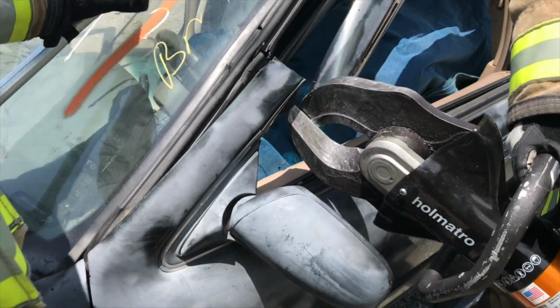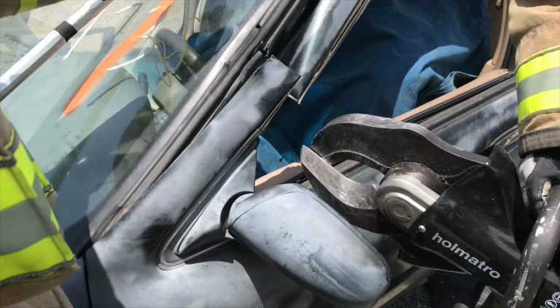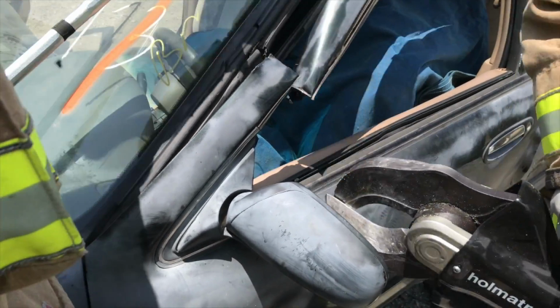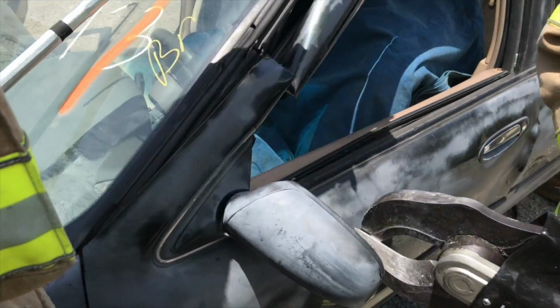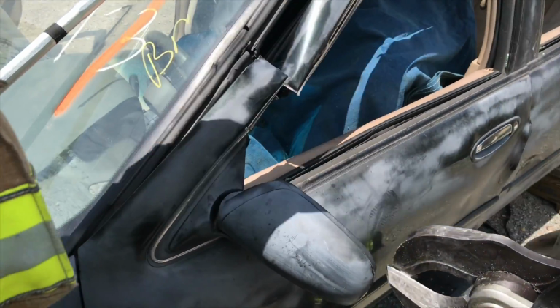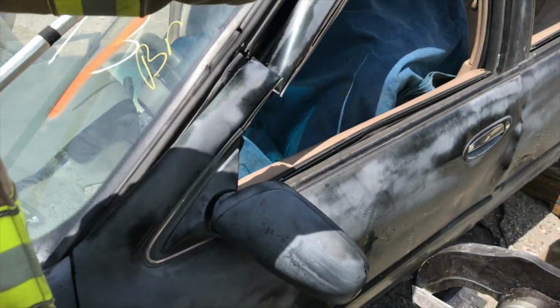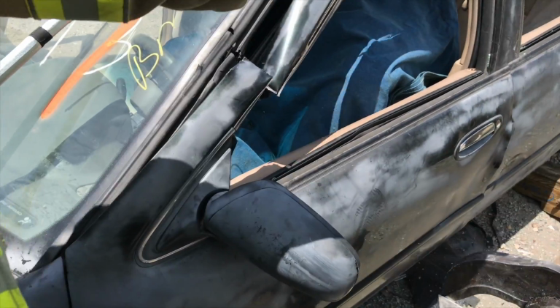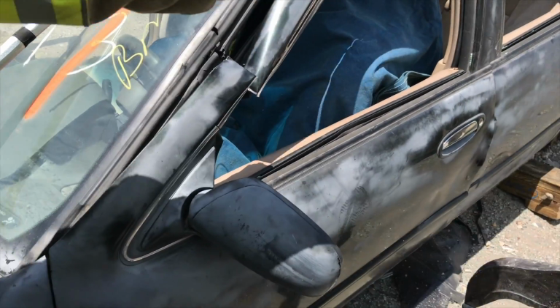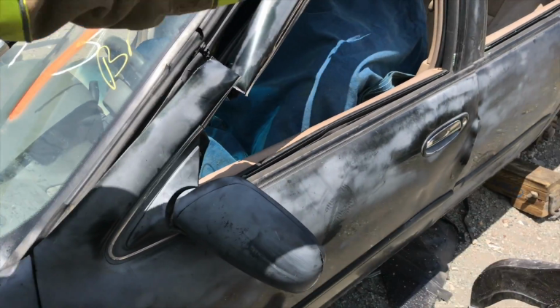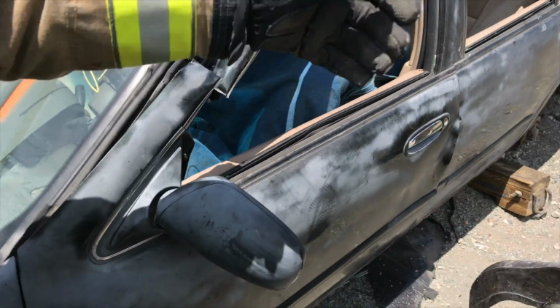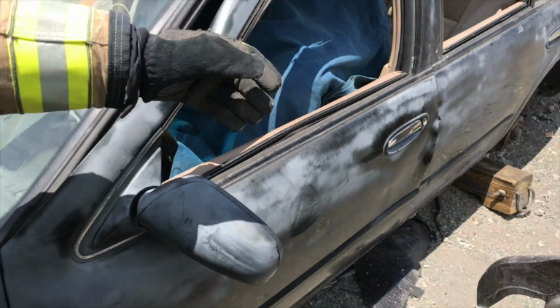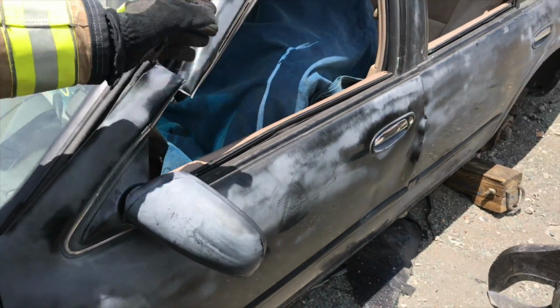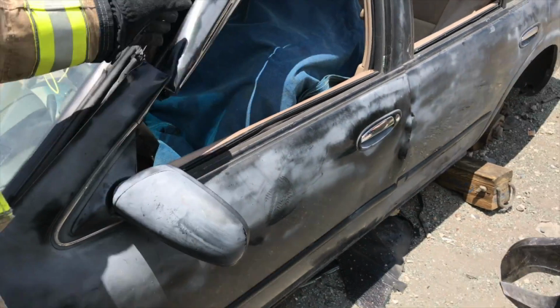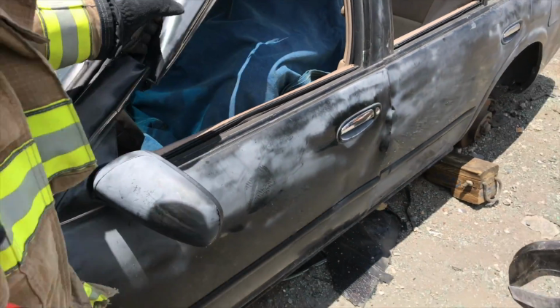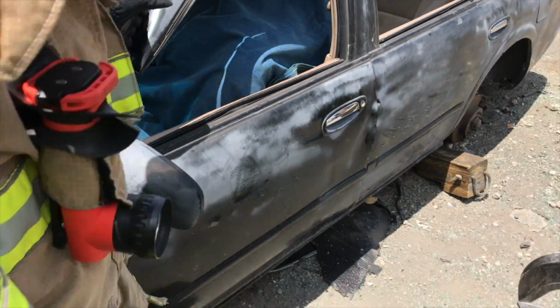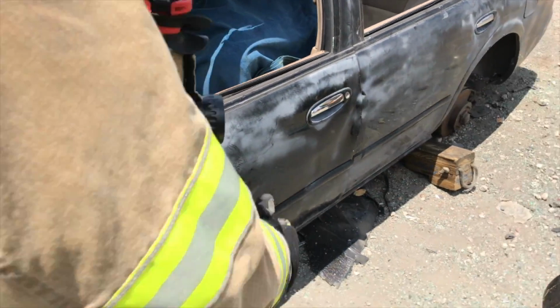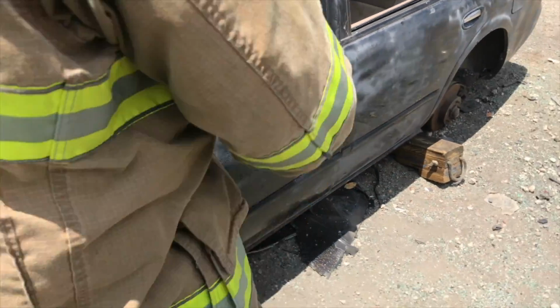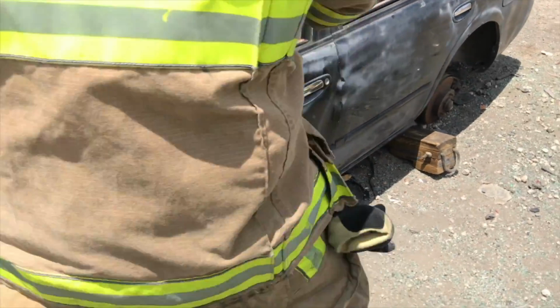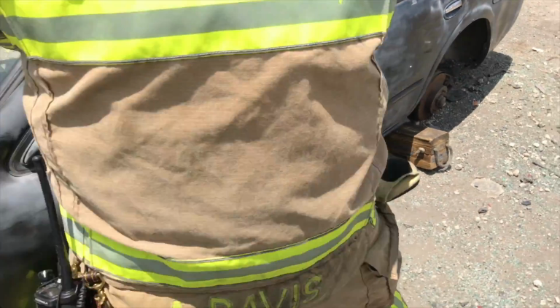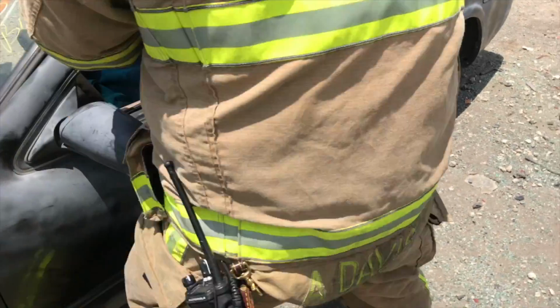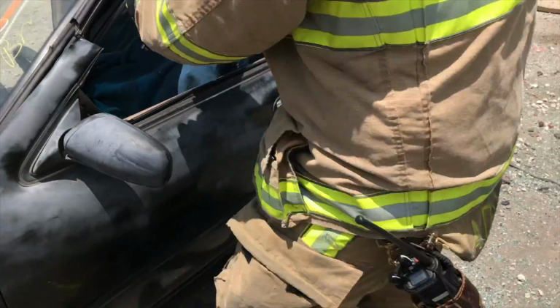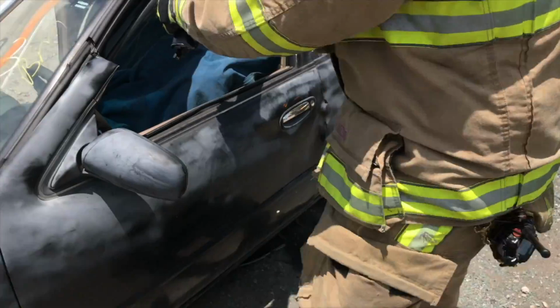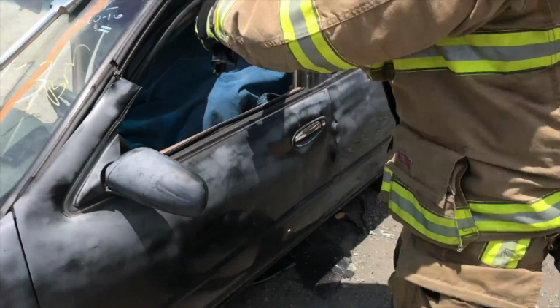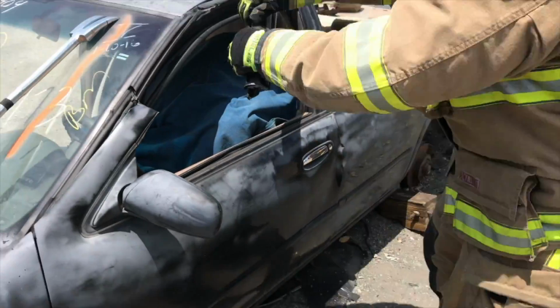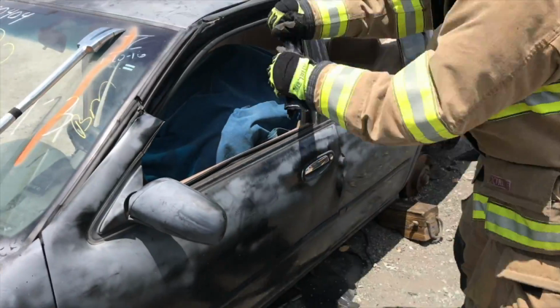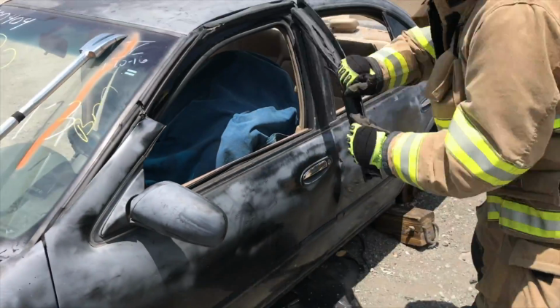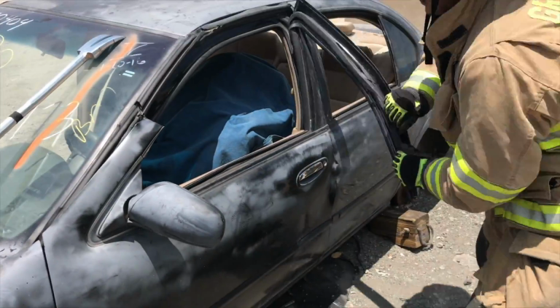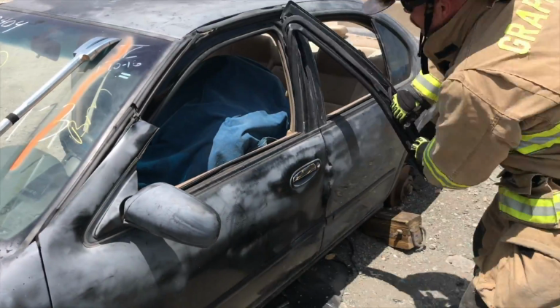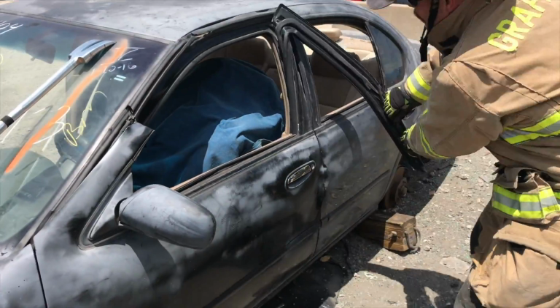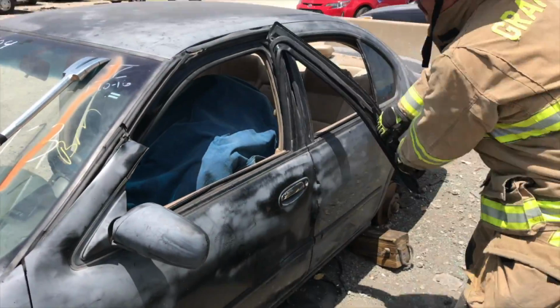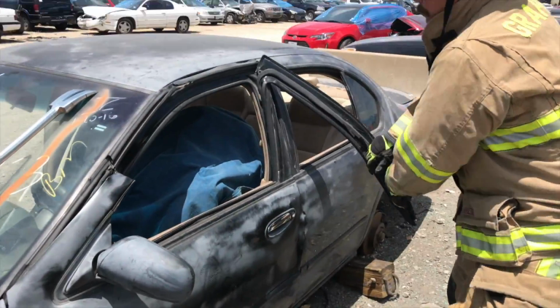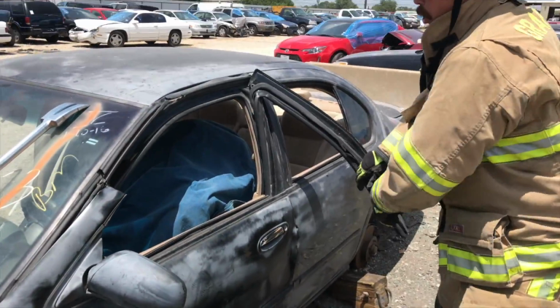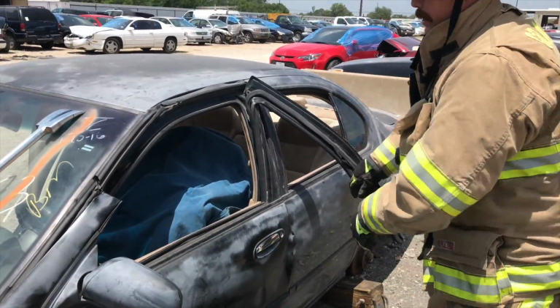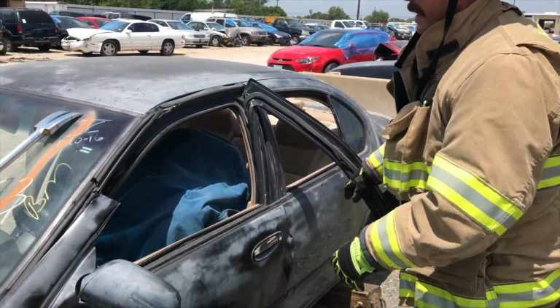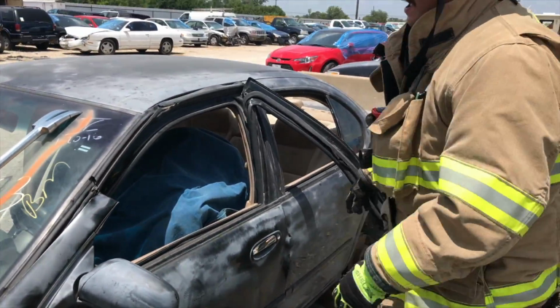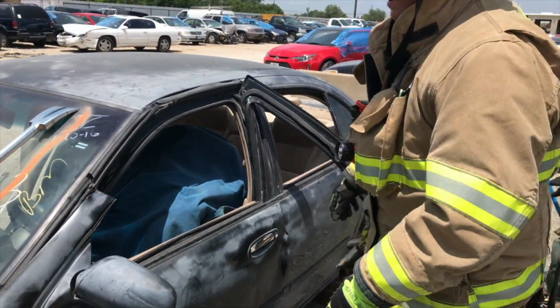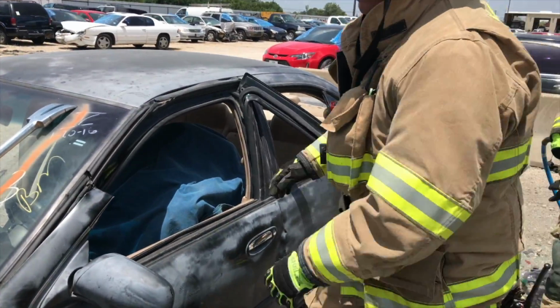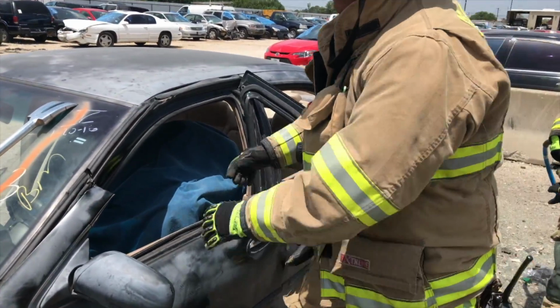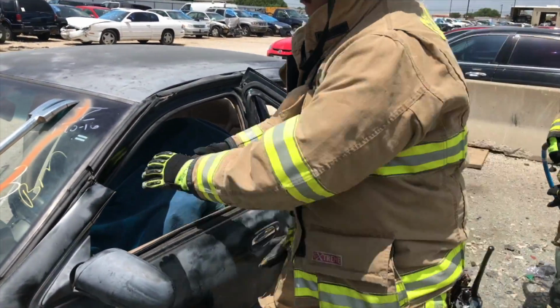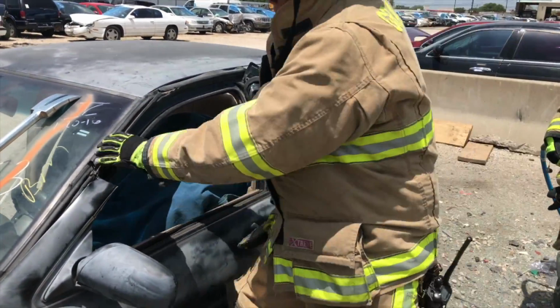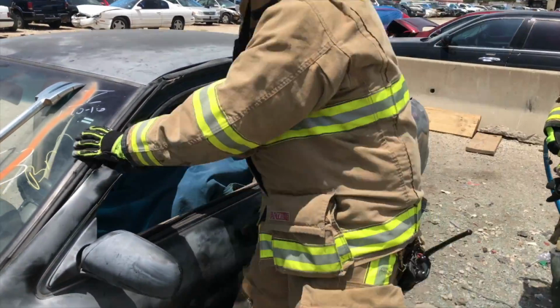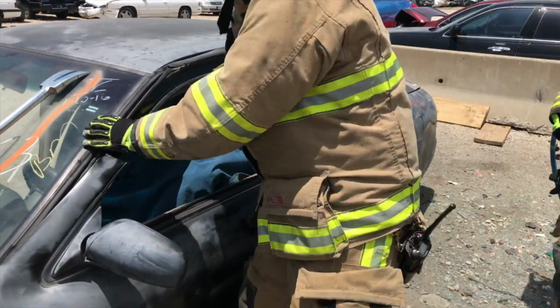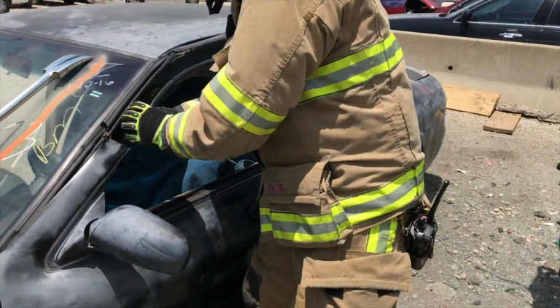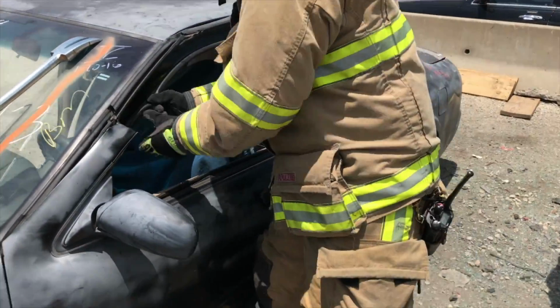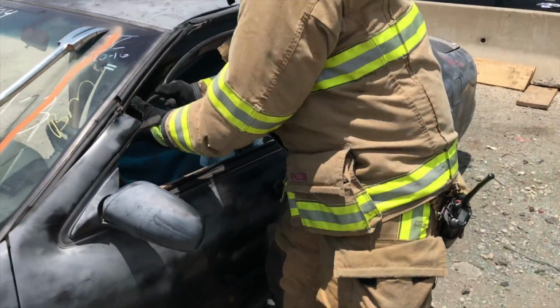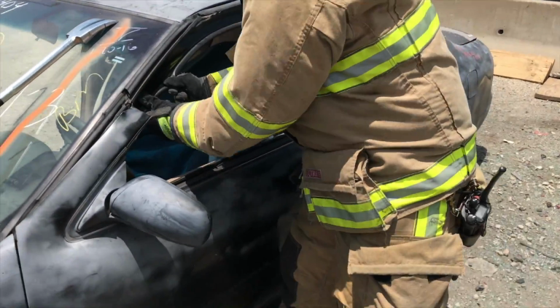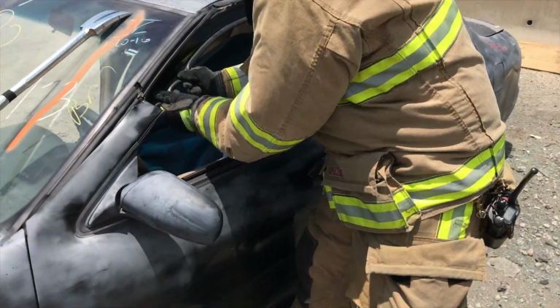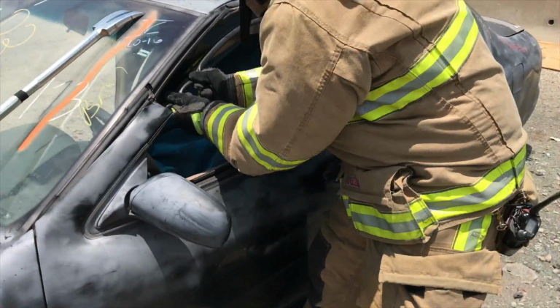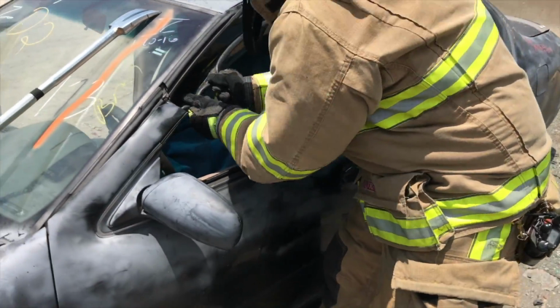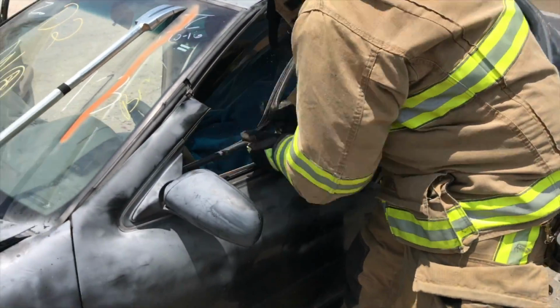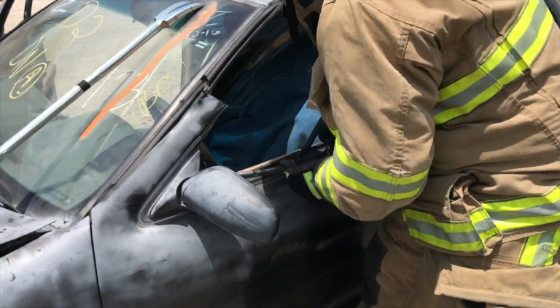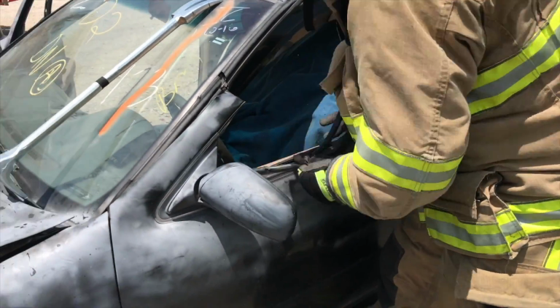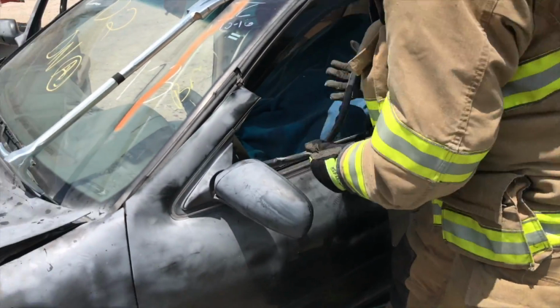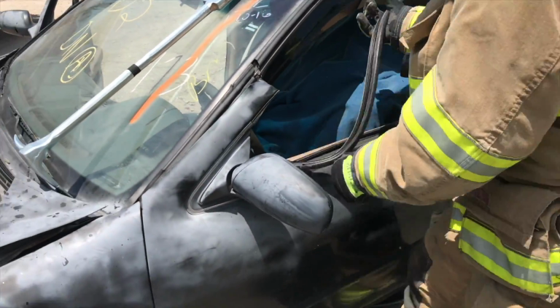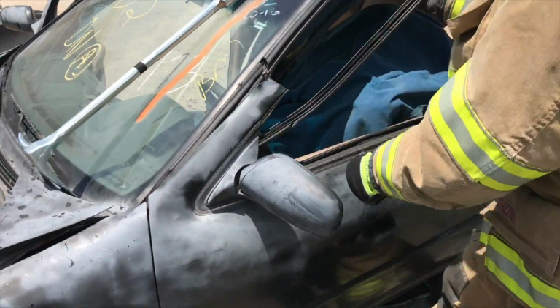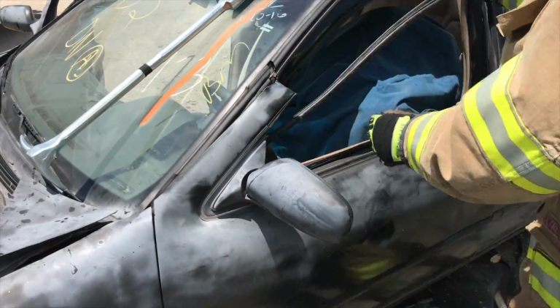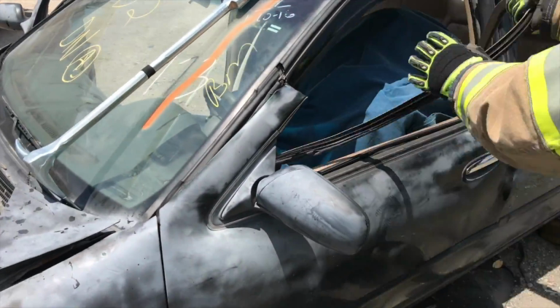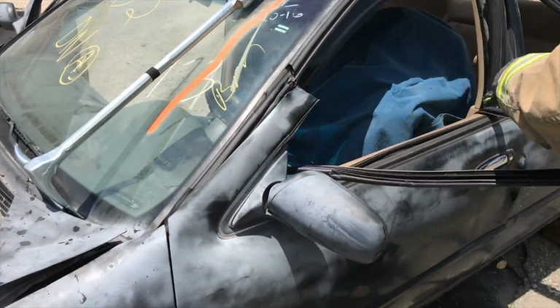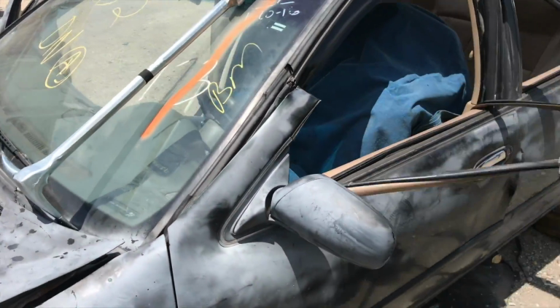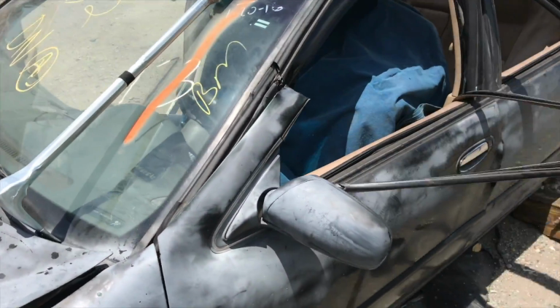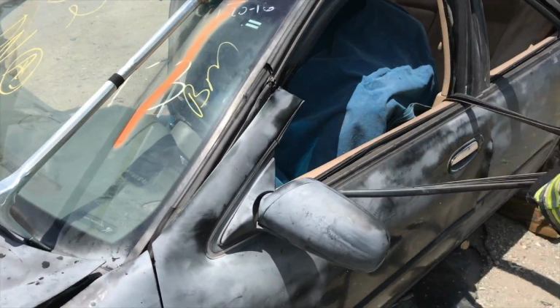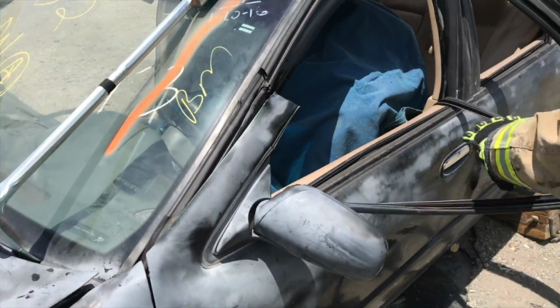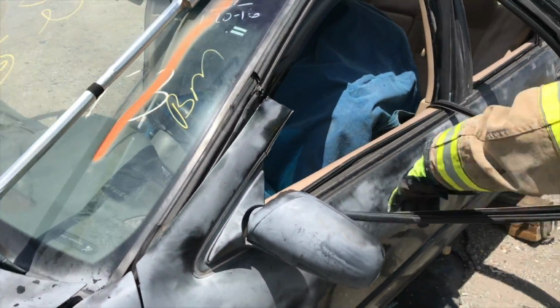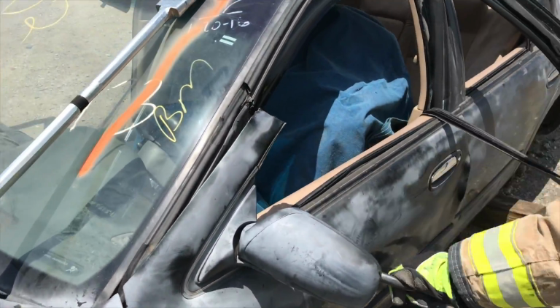Once that's cut, the cutter man steps back. Bring this, pull it down. Pull this down.